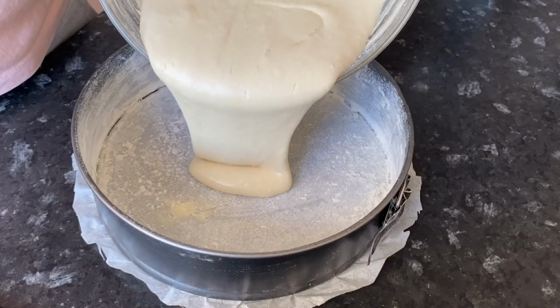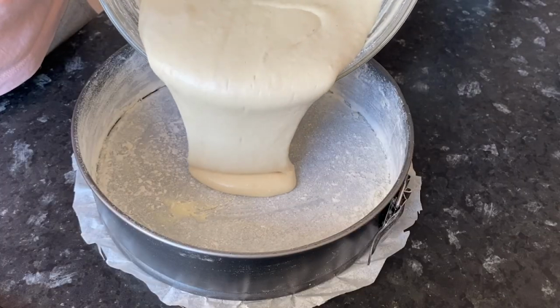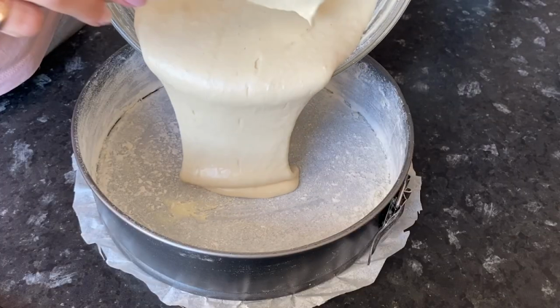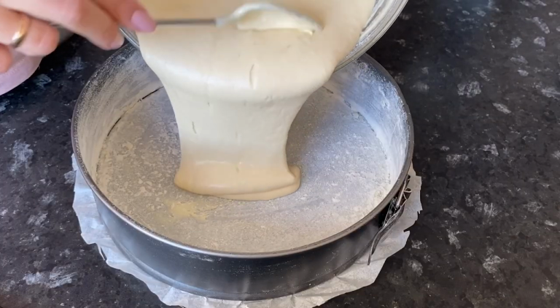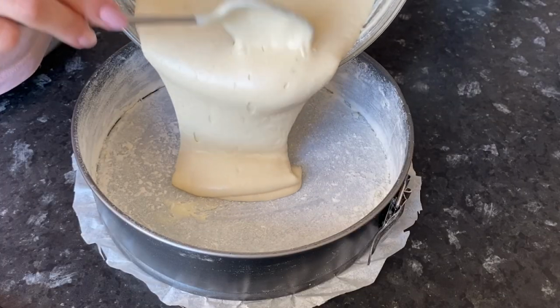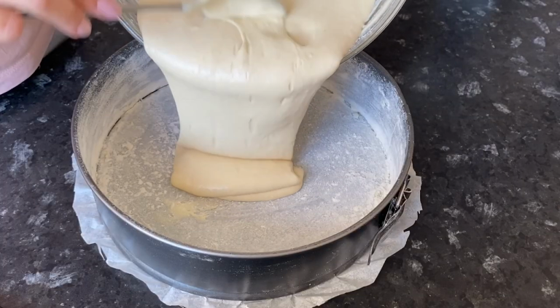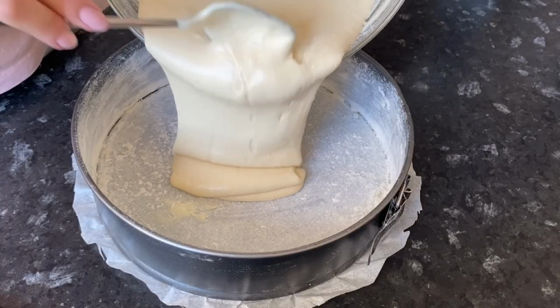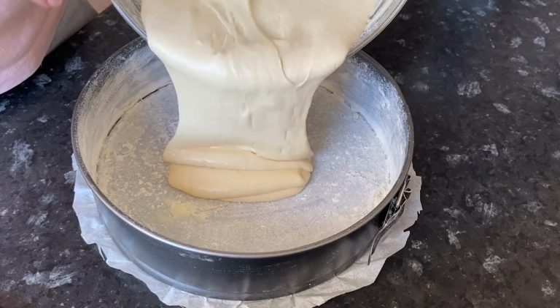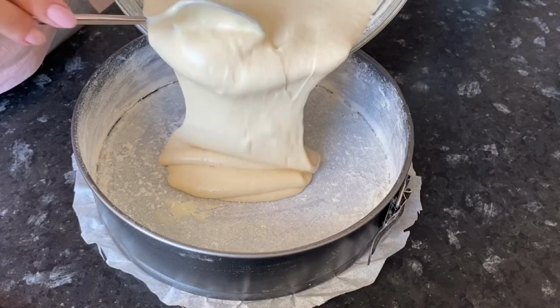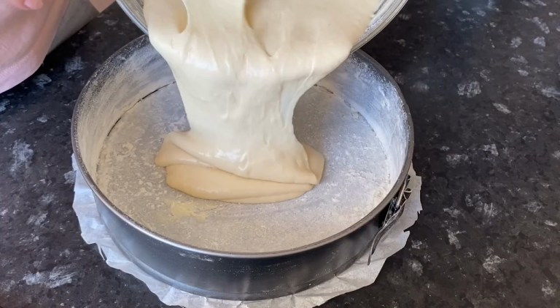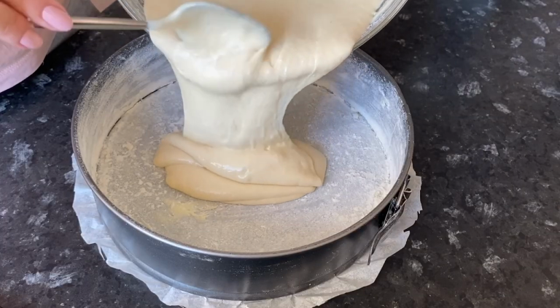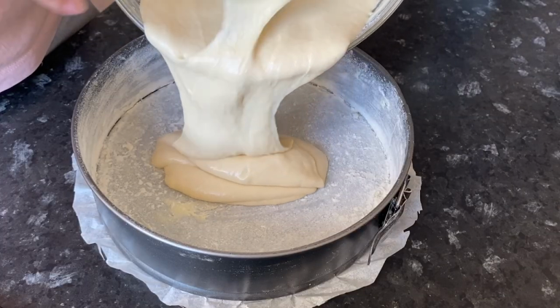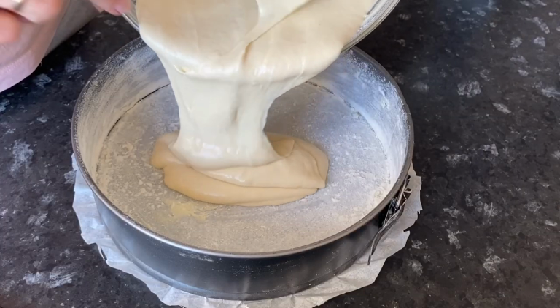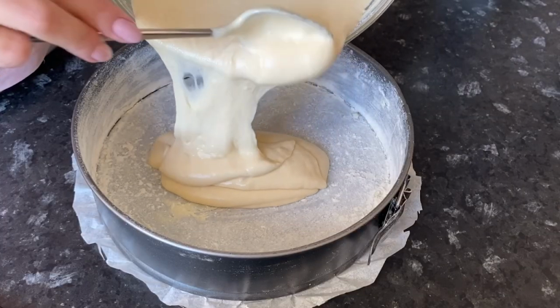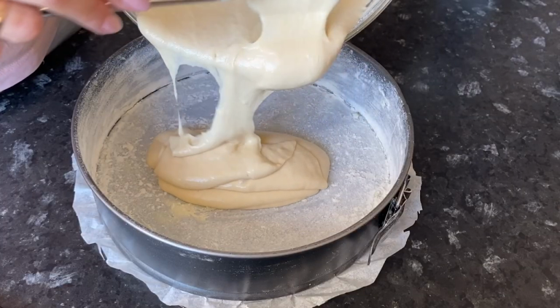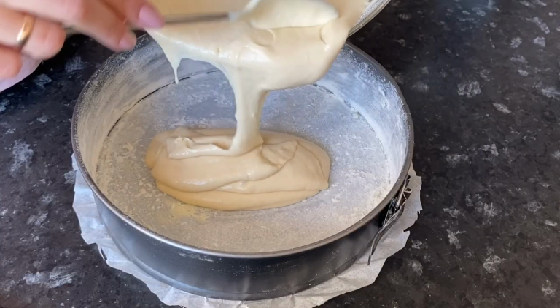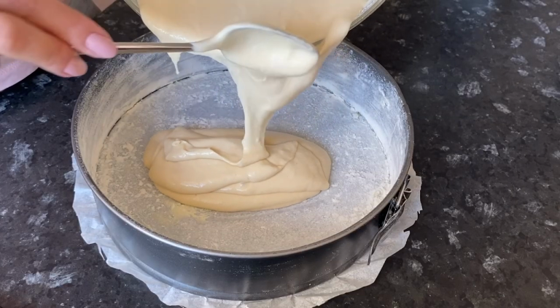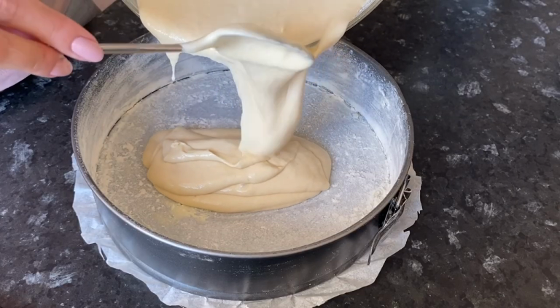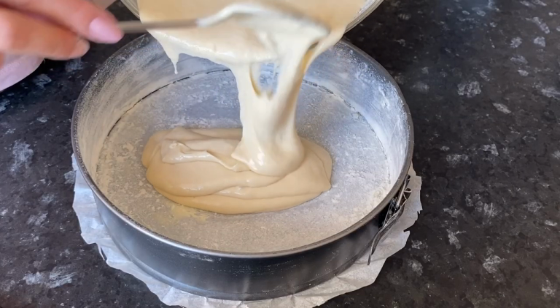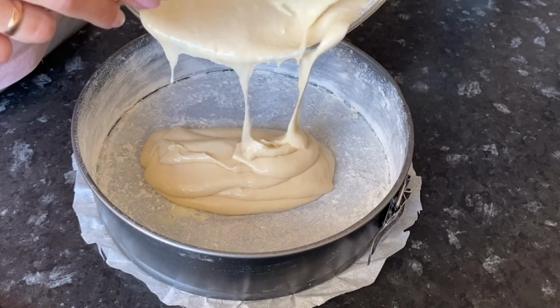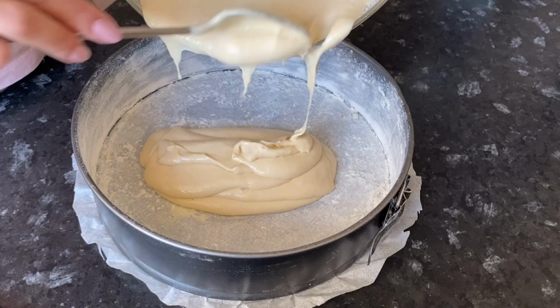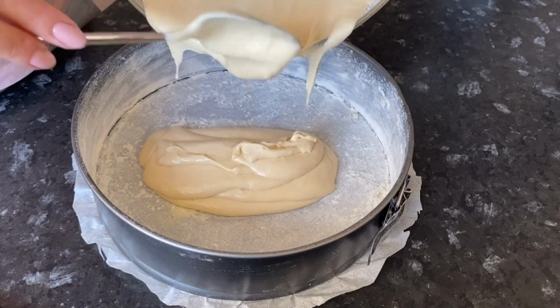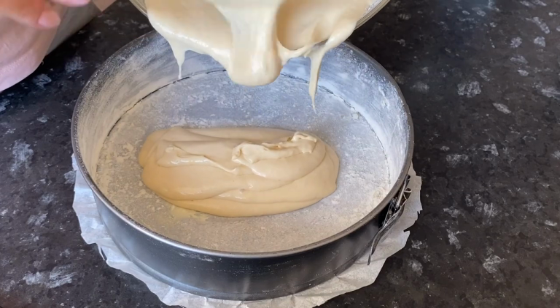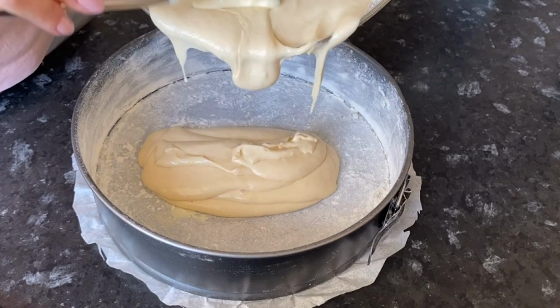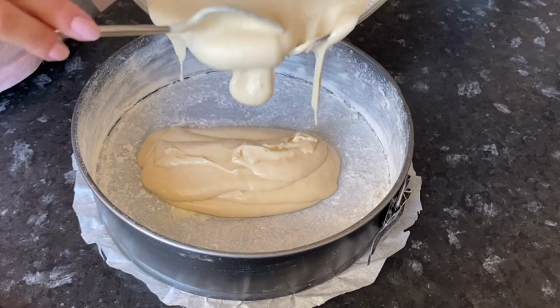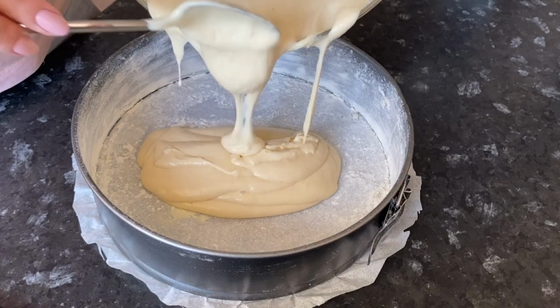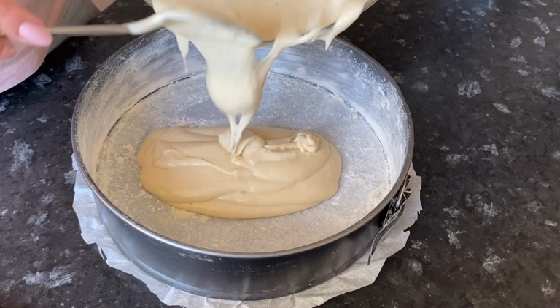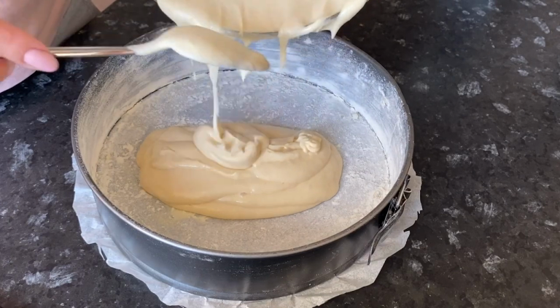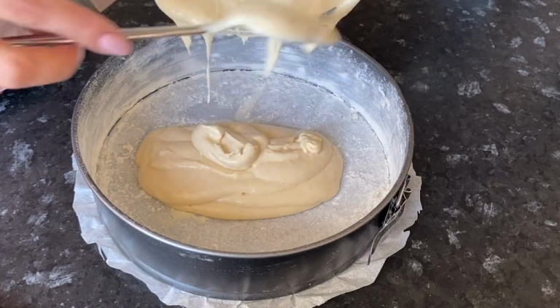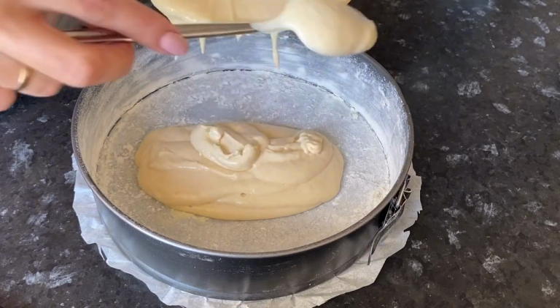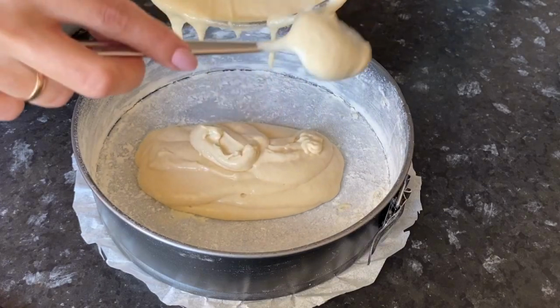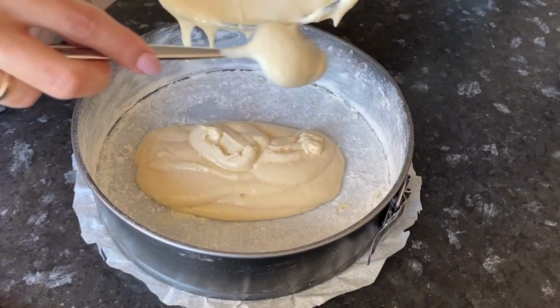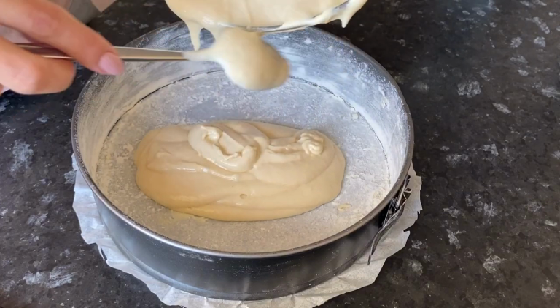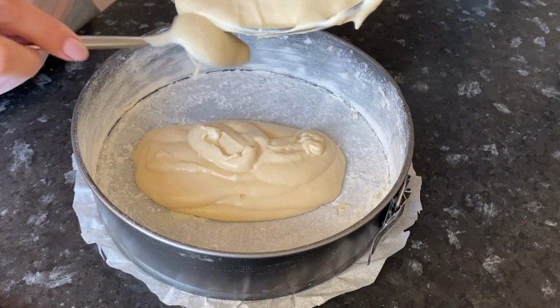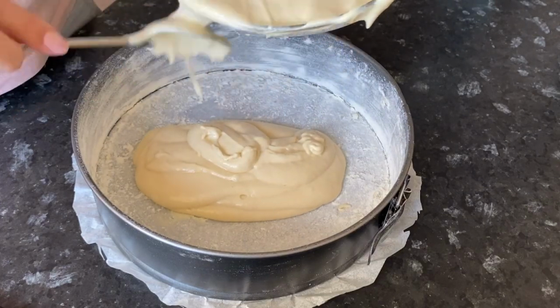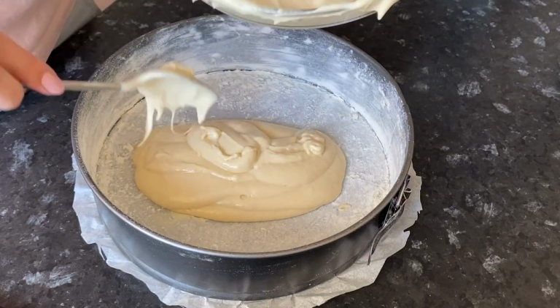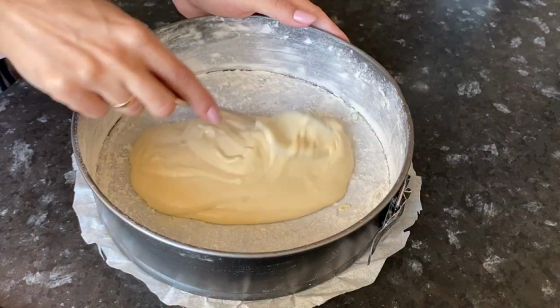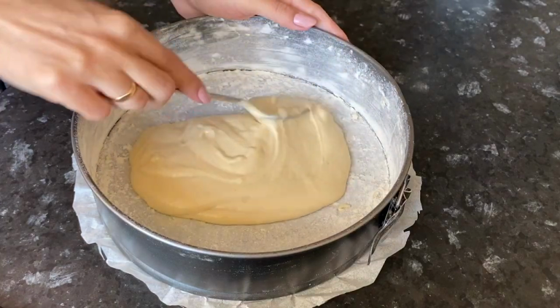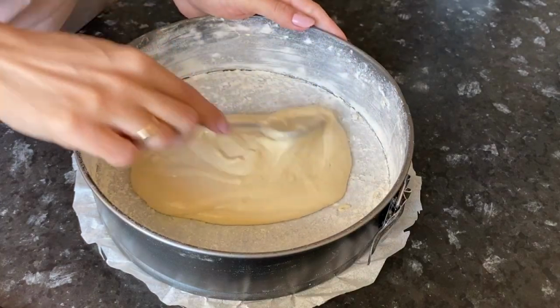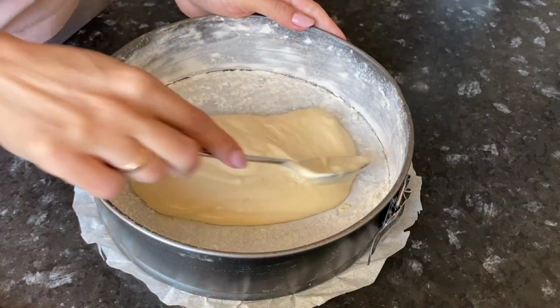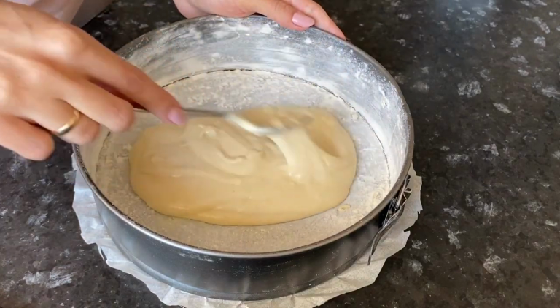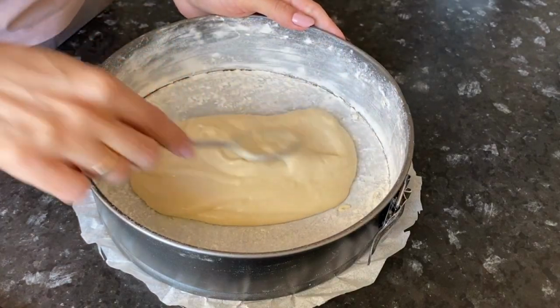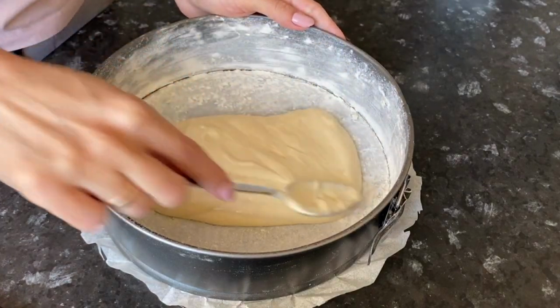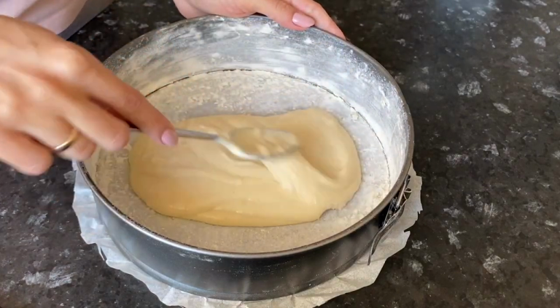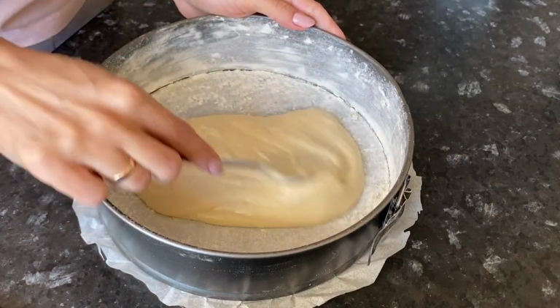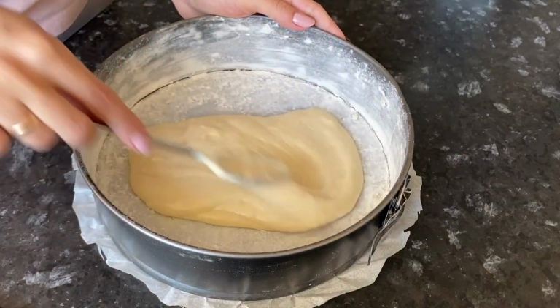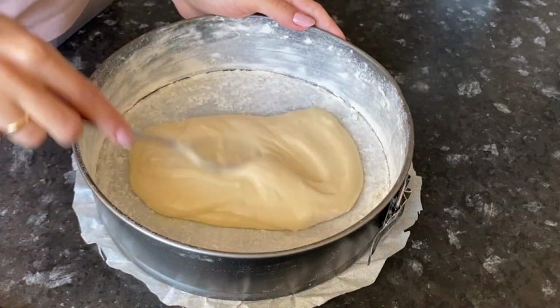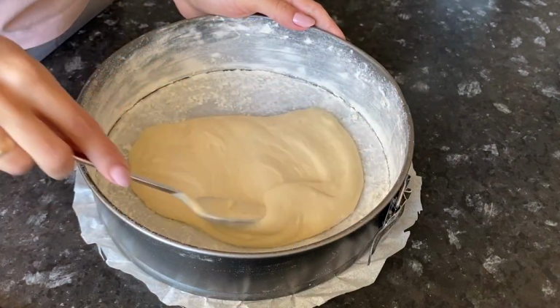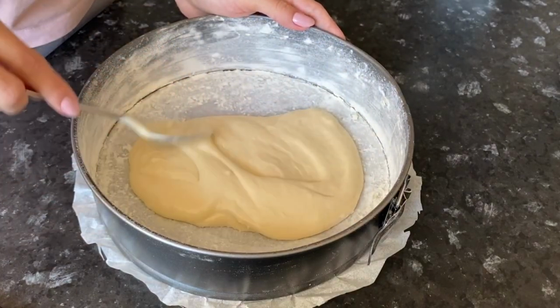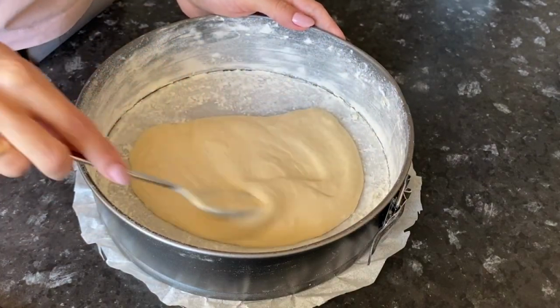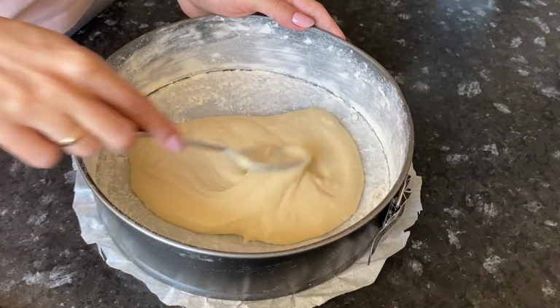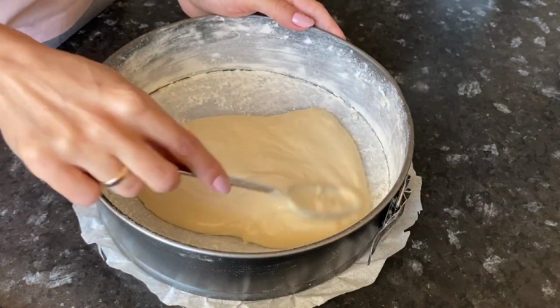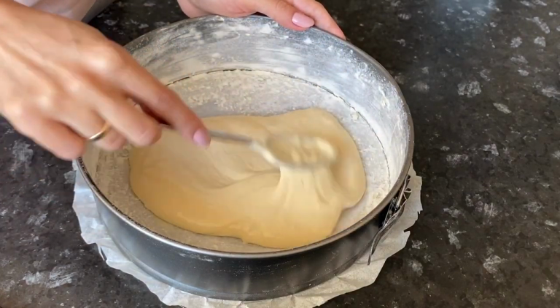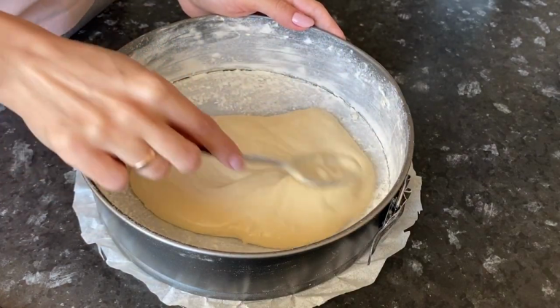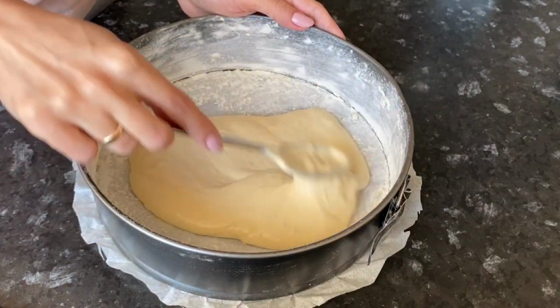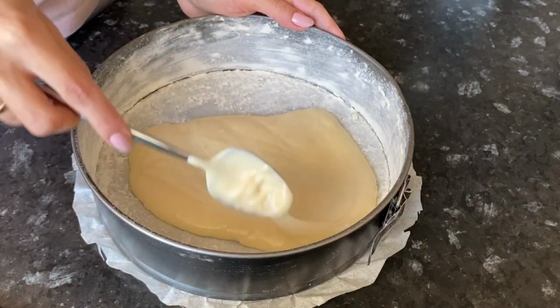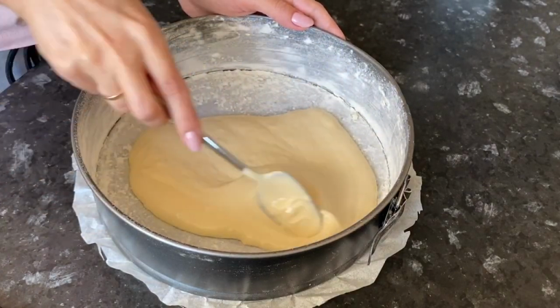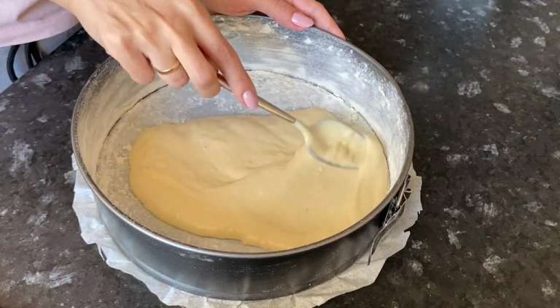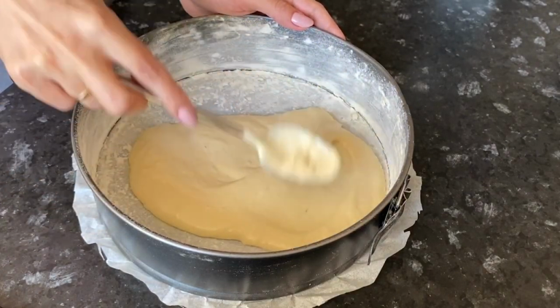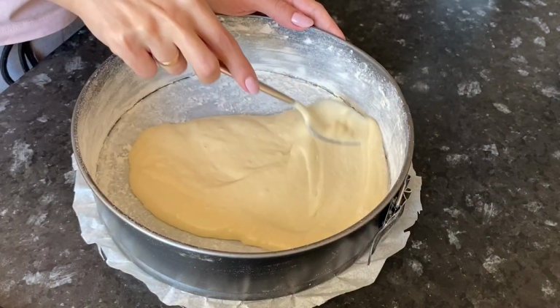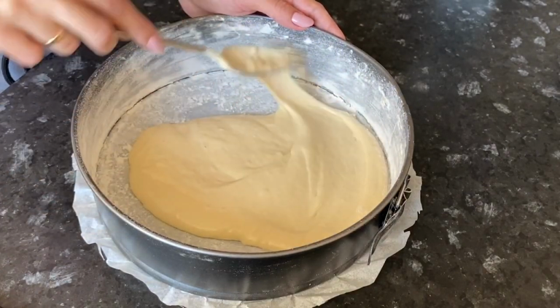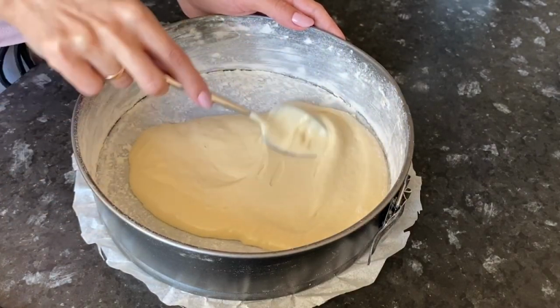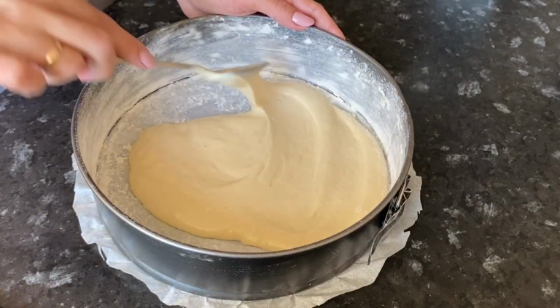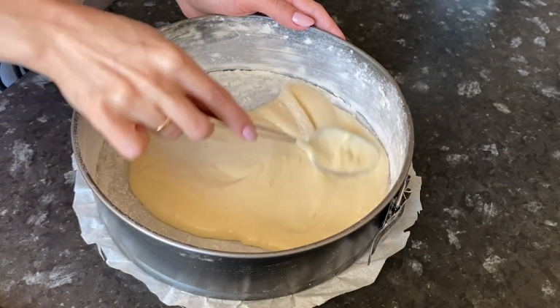Pour half of the dough into the baking pan and evenly distribute it.